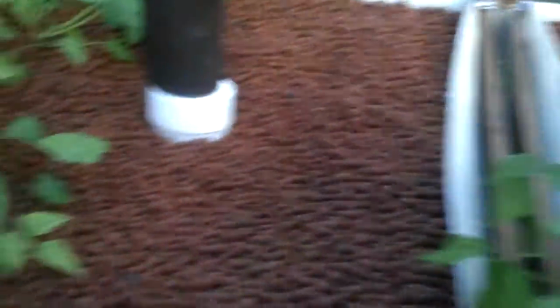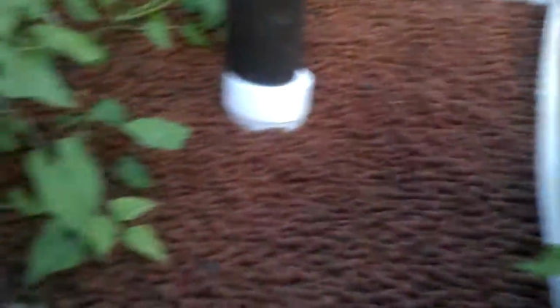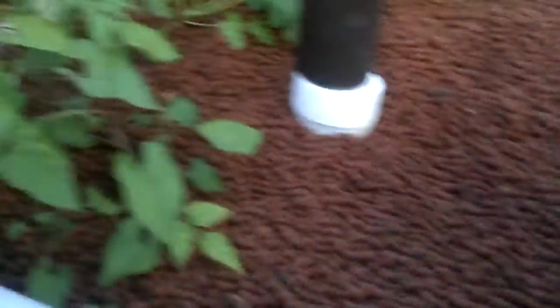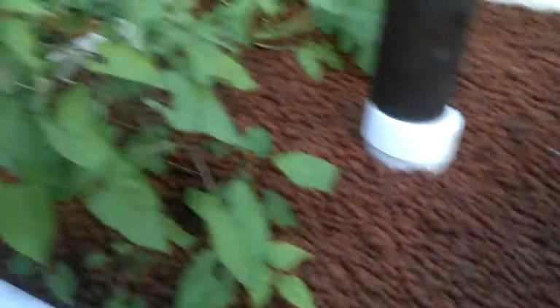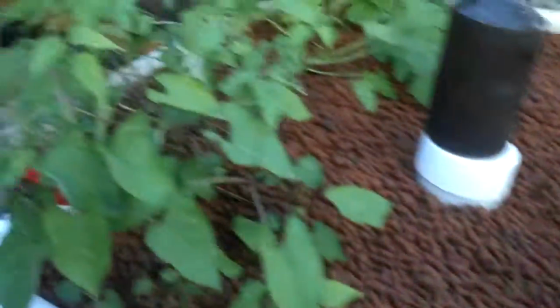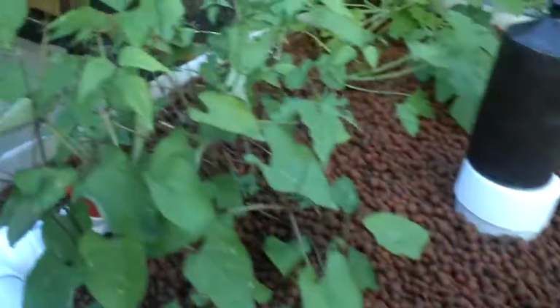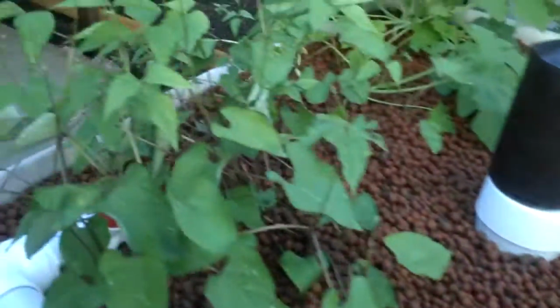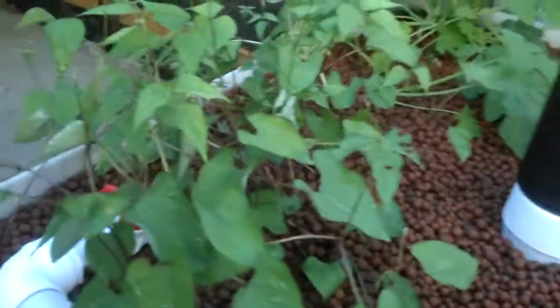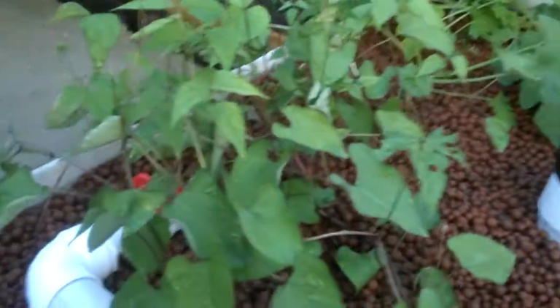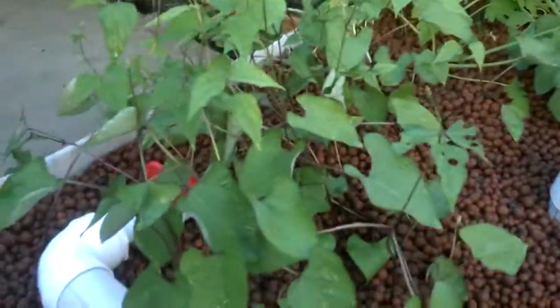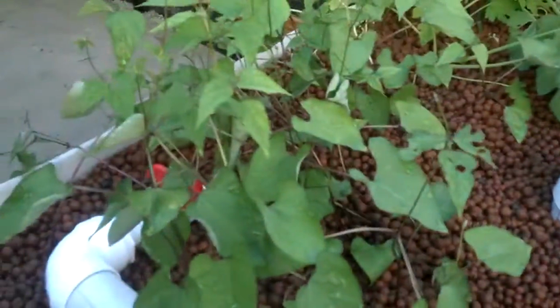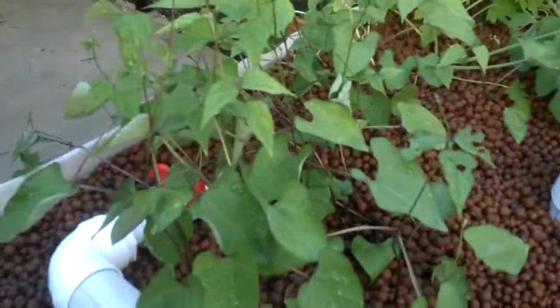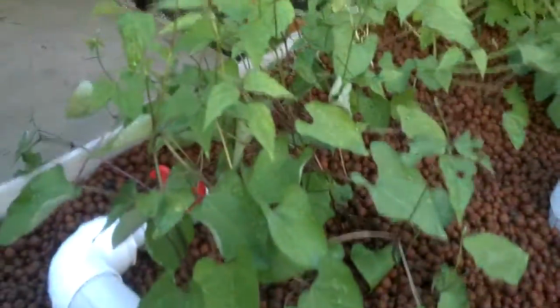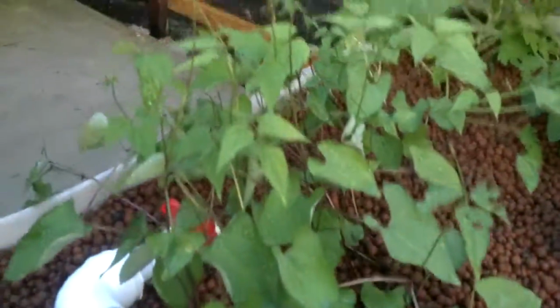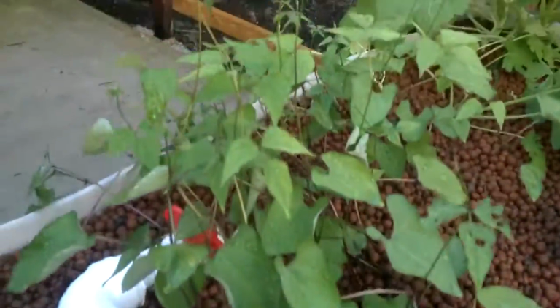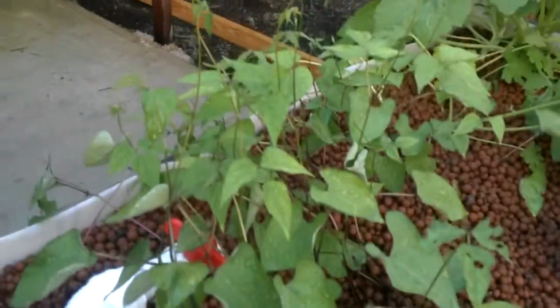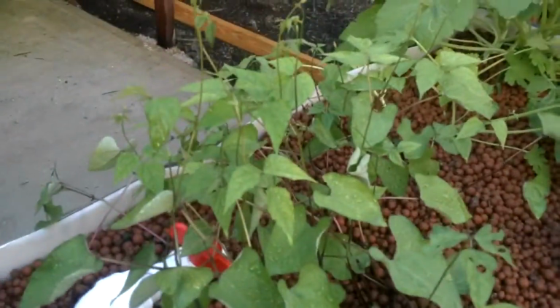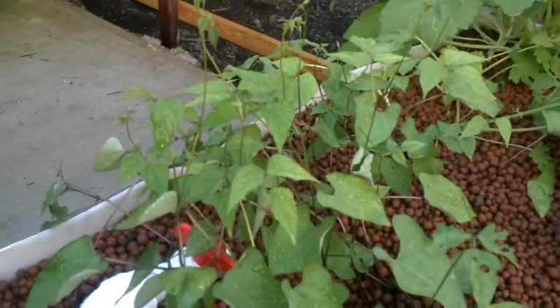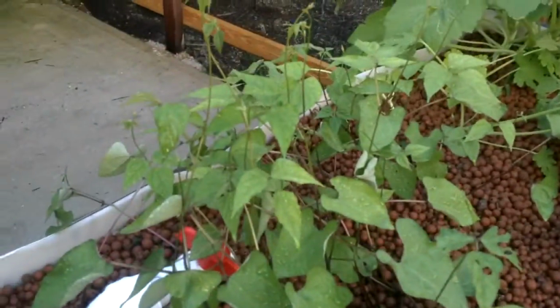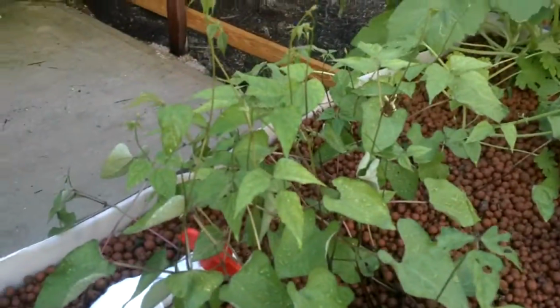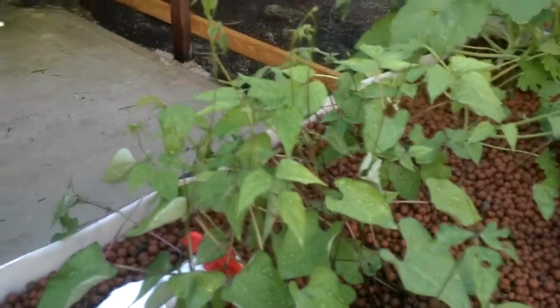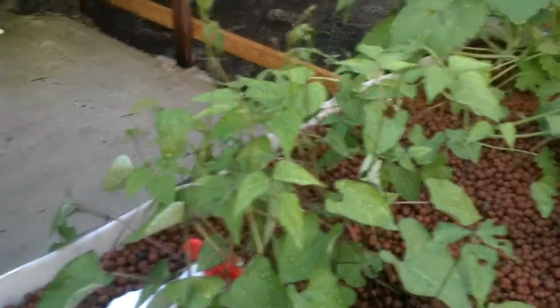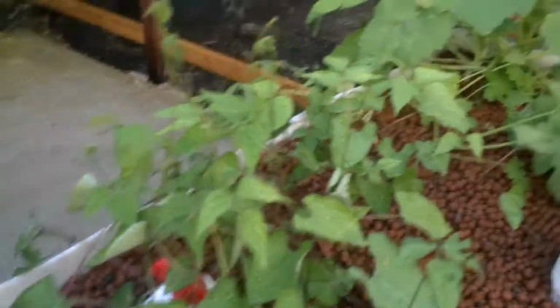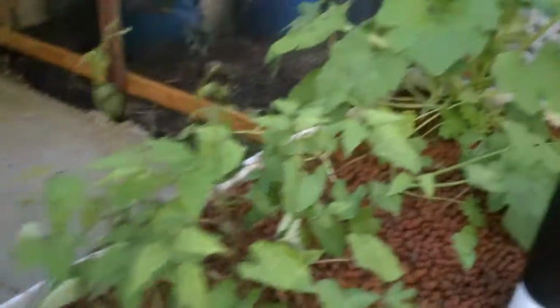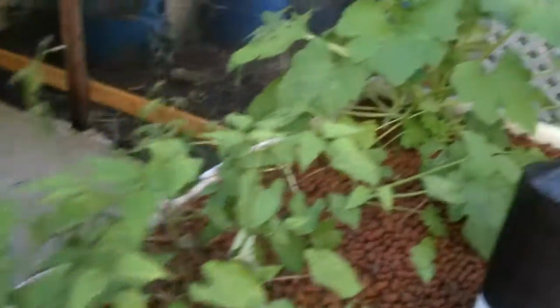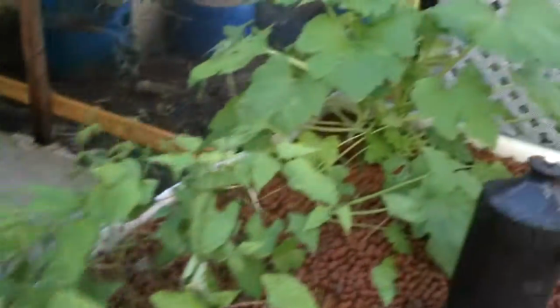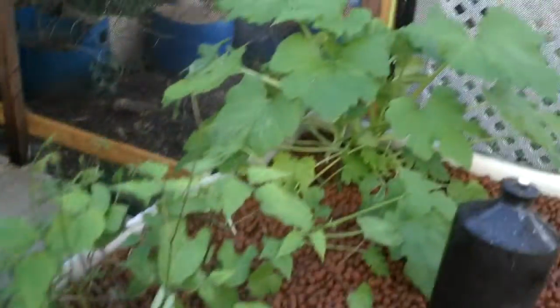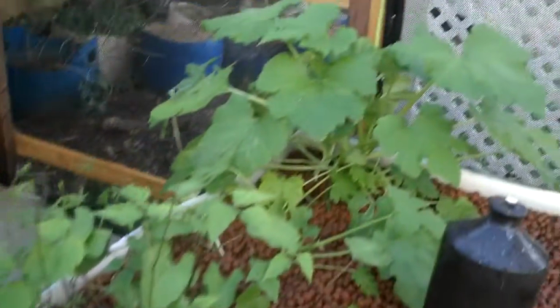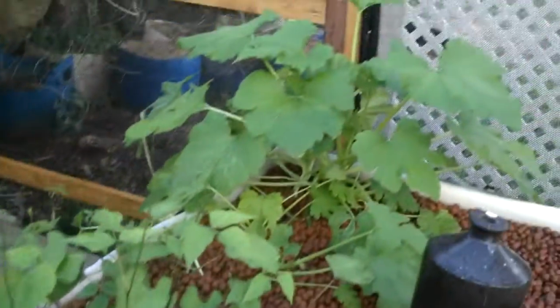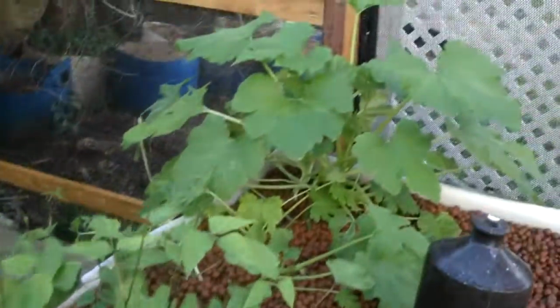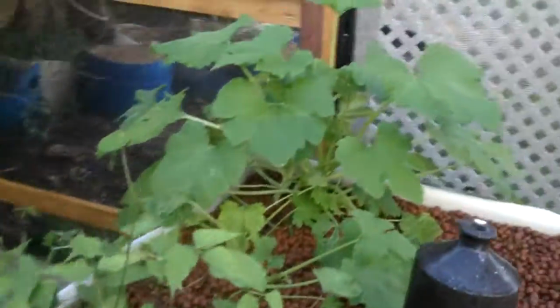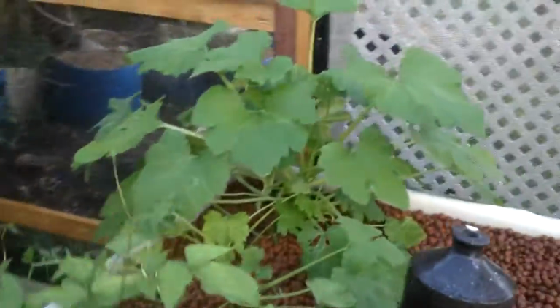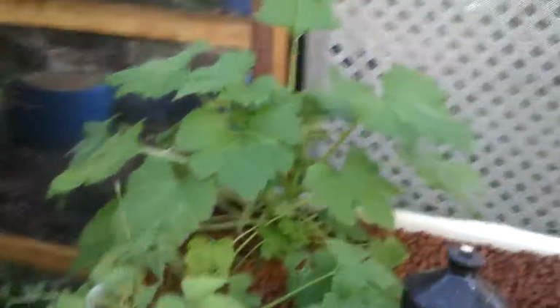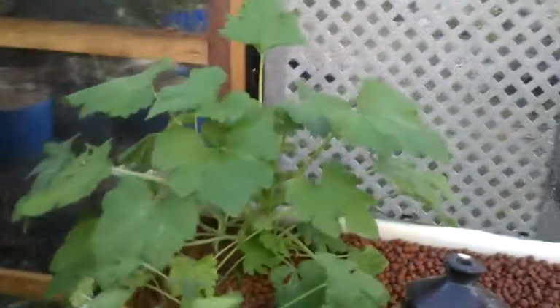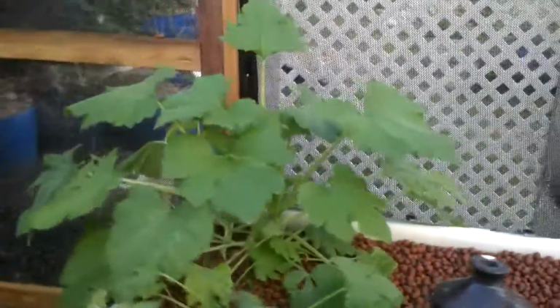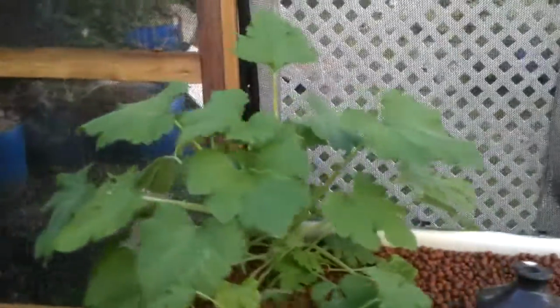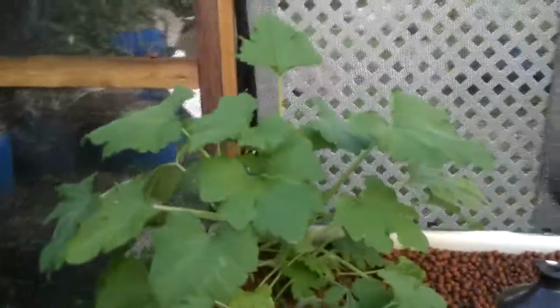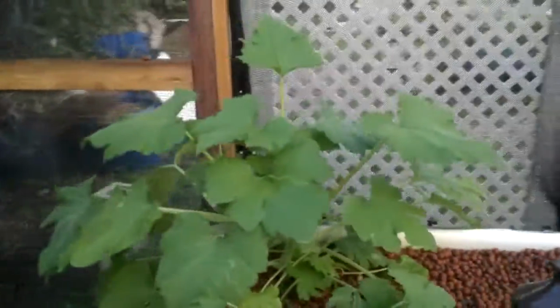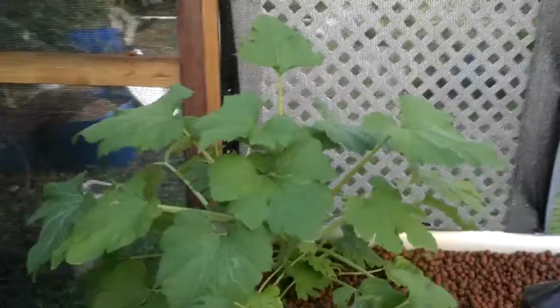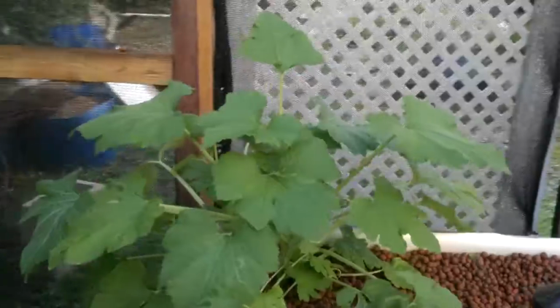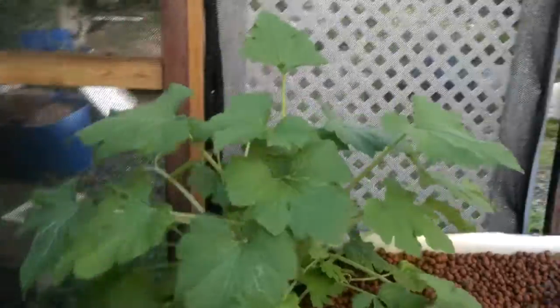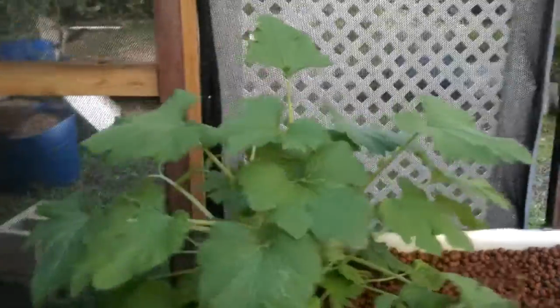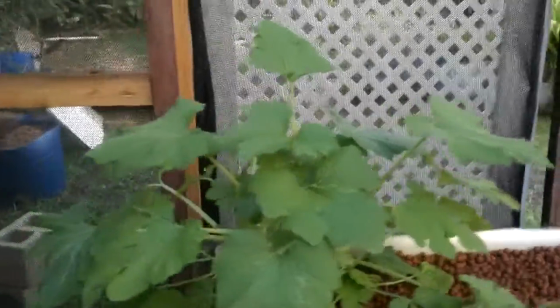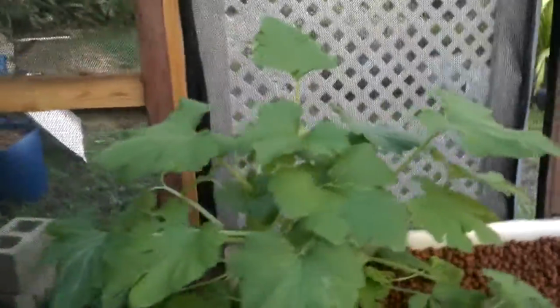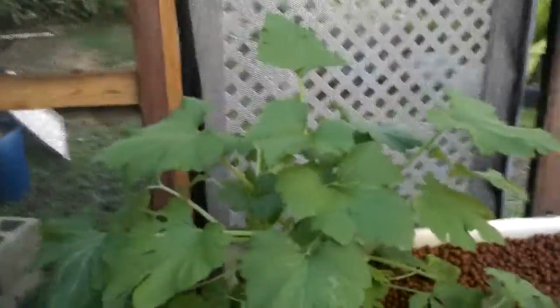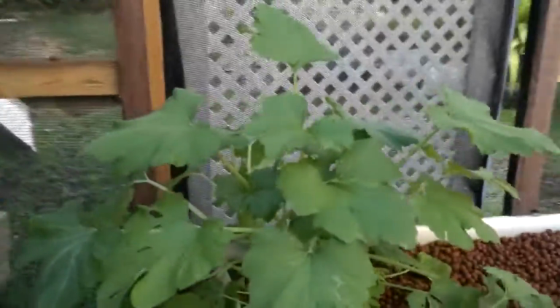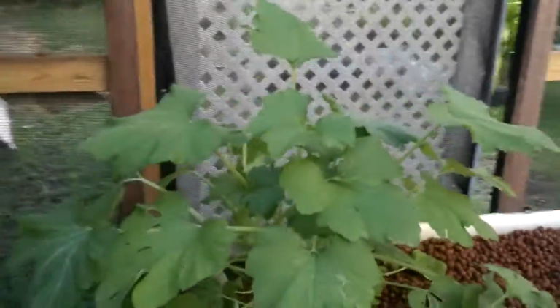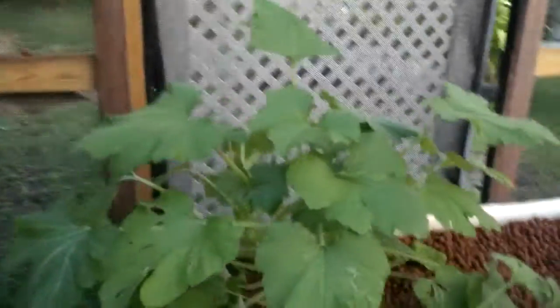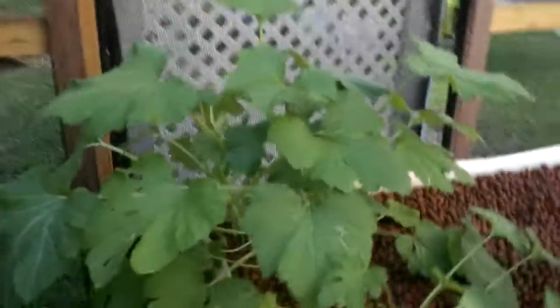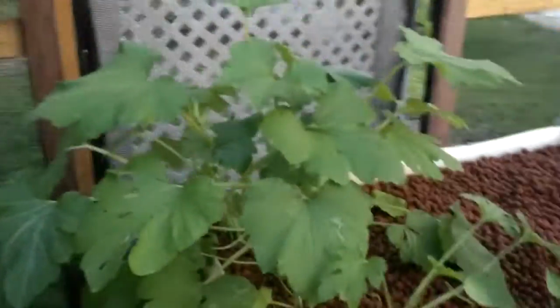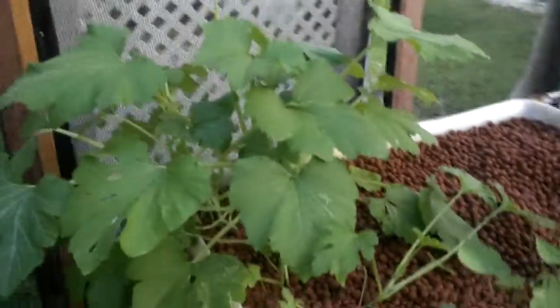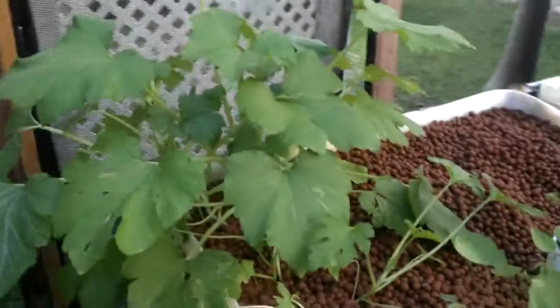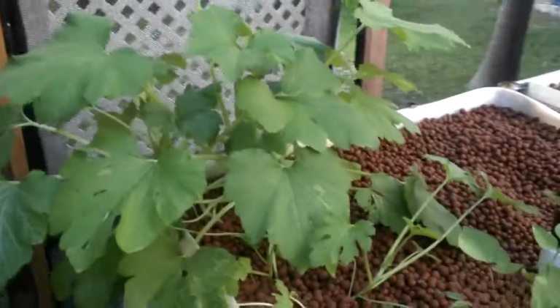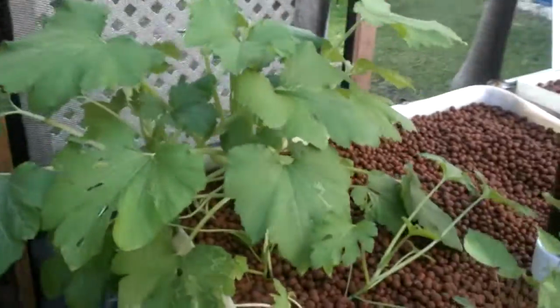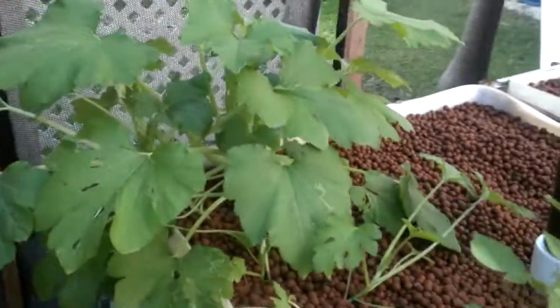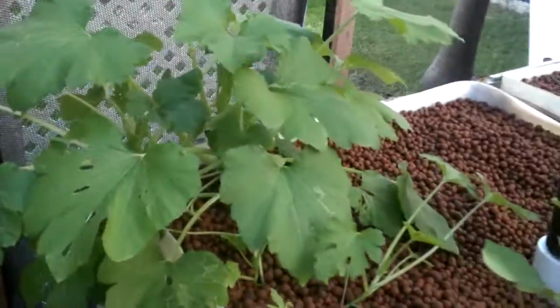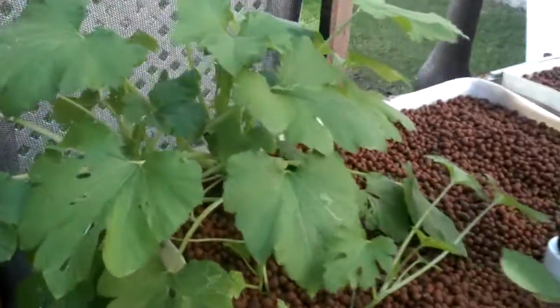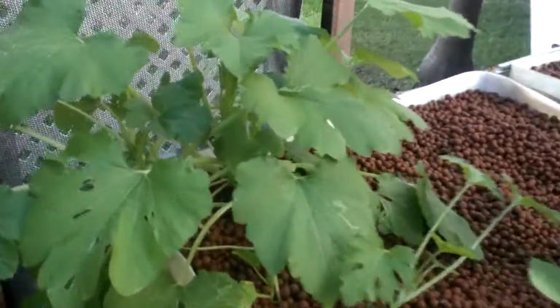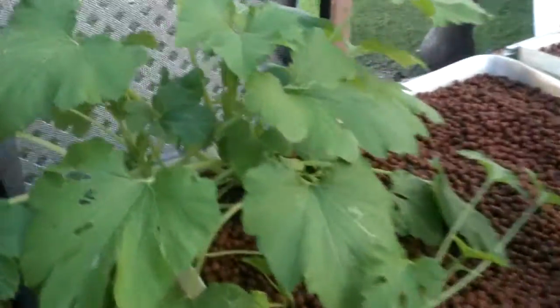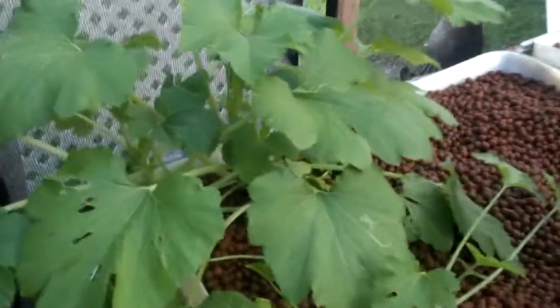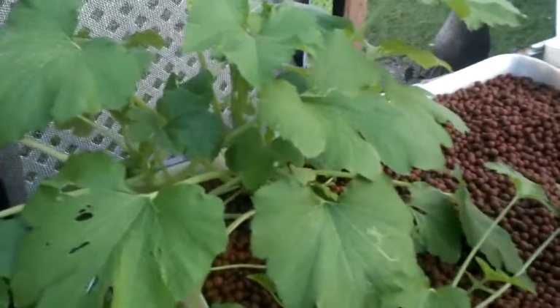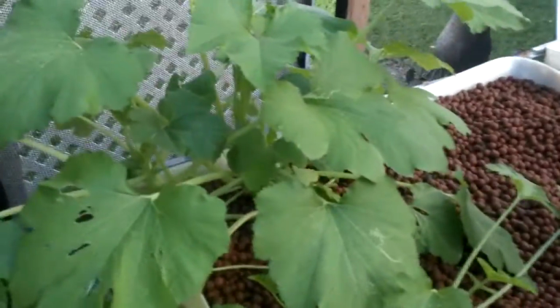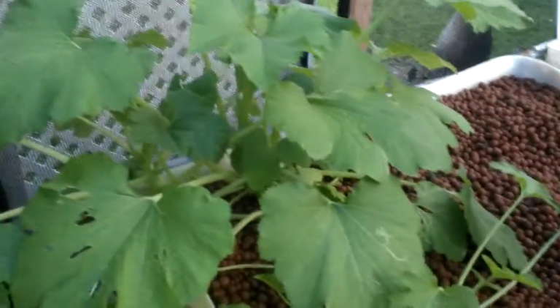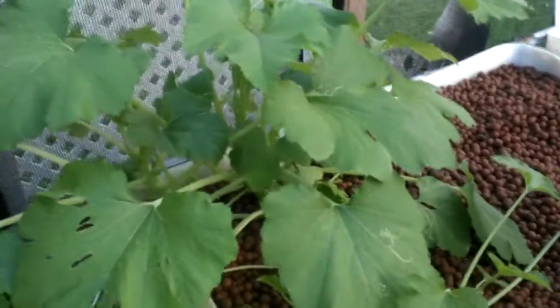In this grow bed we have some more radish, and over here we have a zucchini.